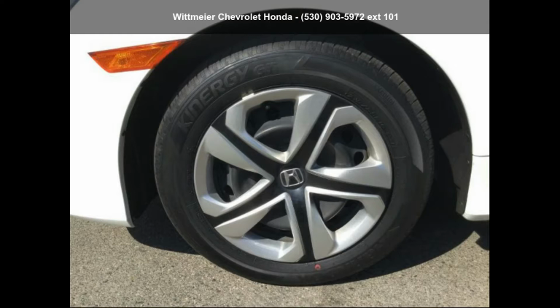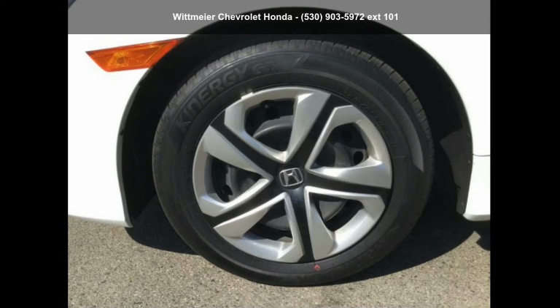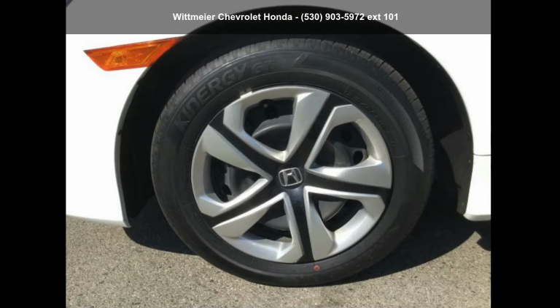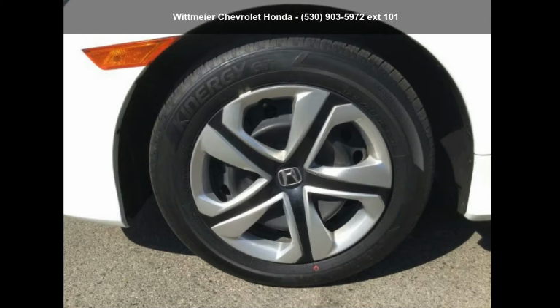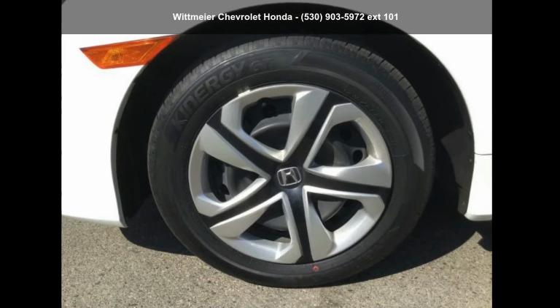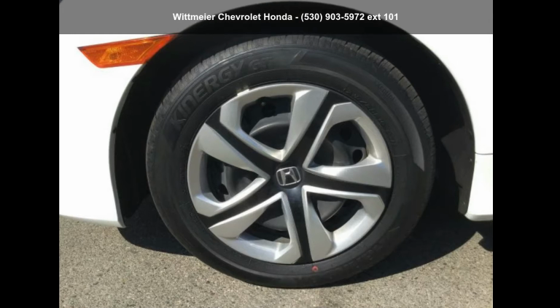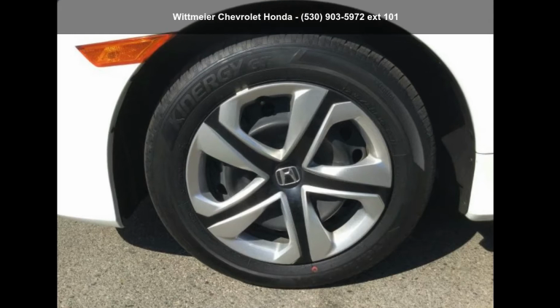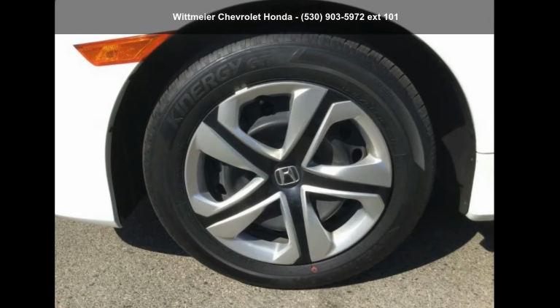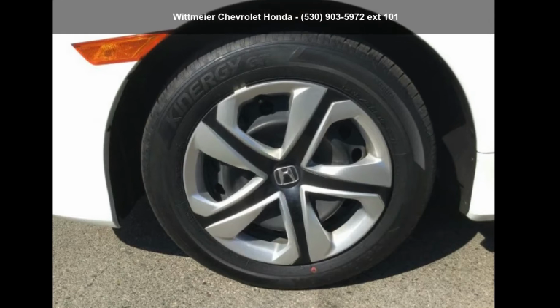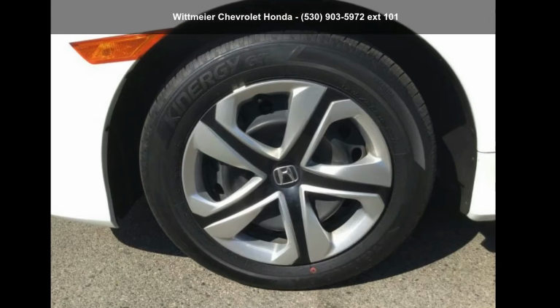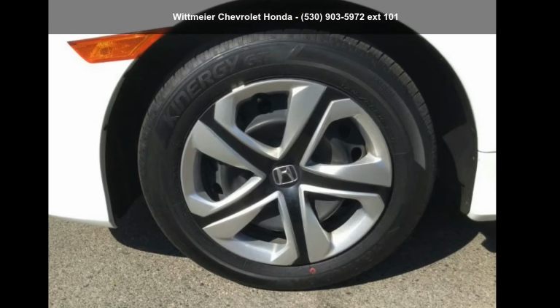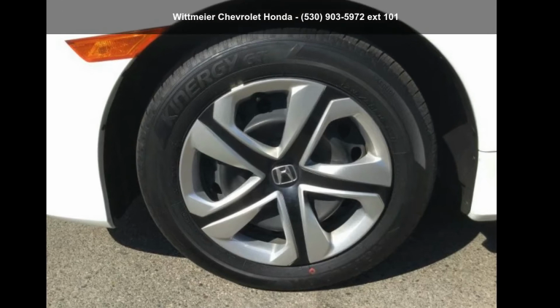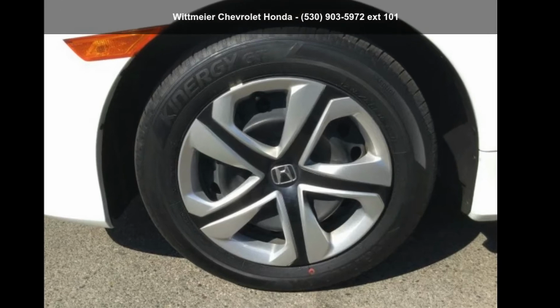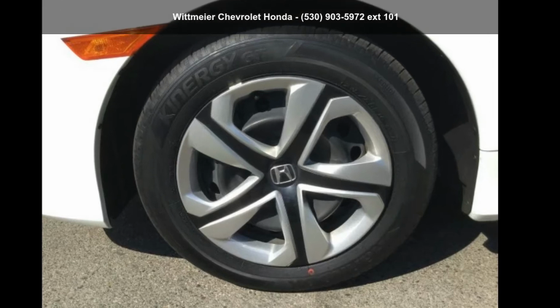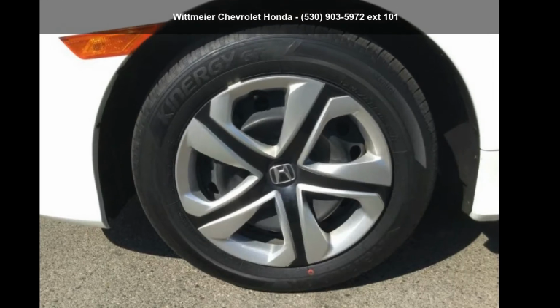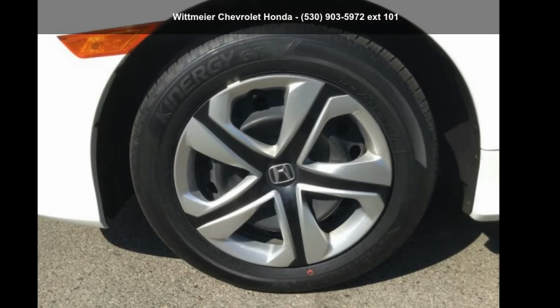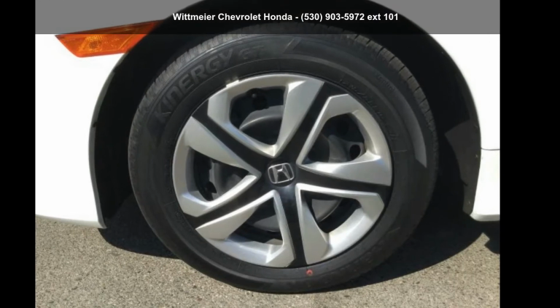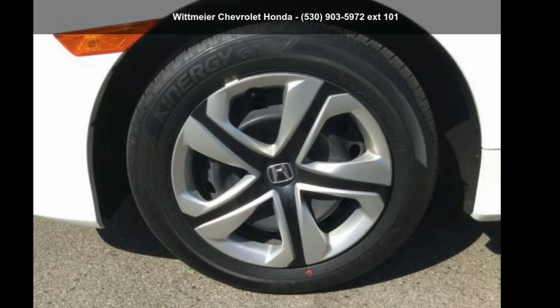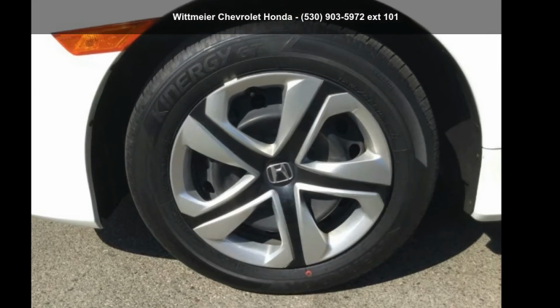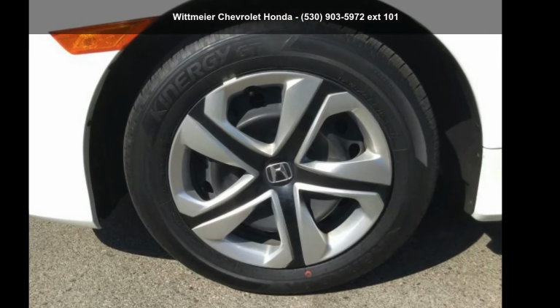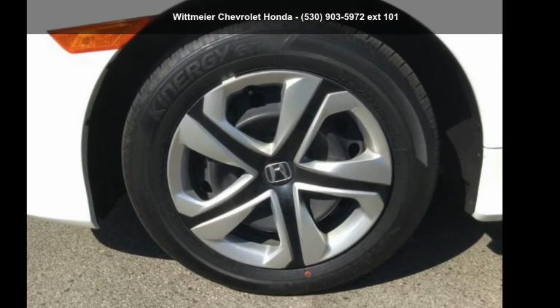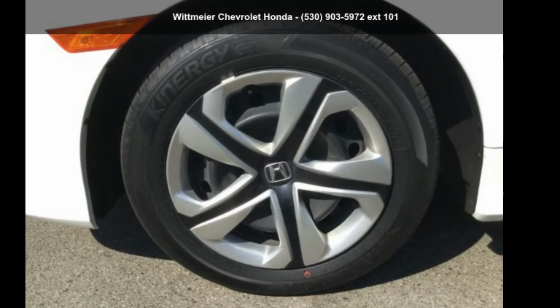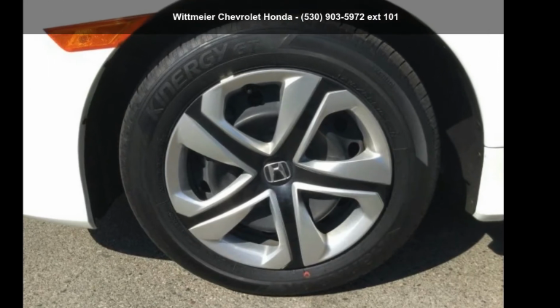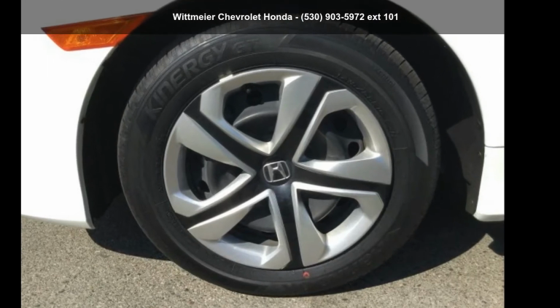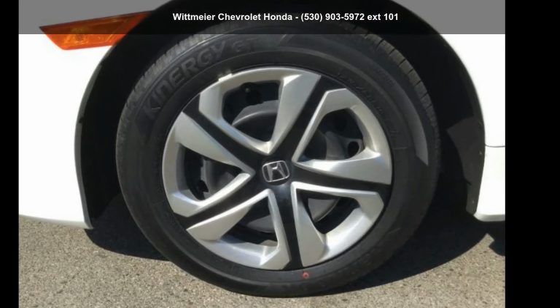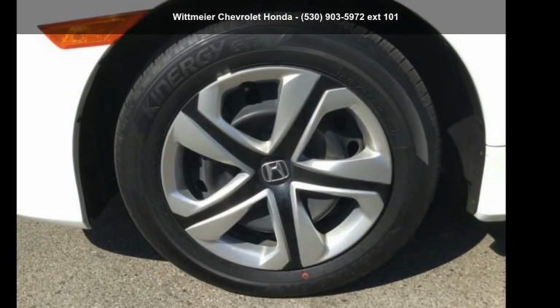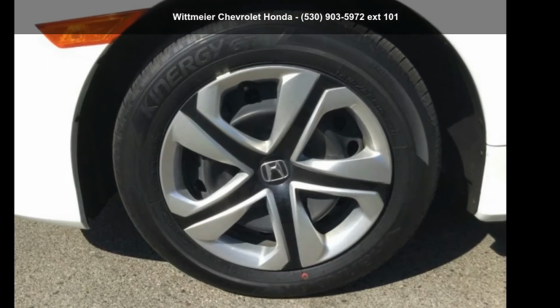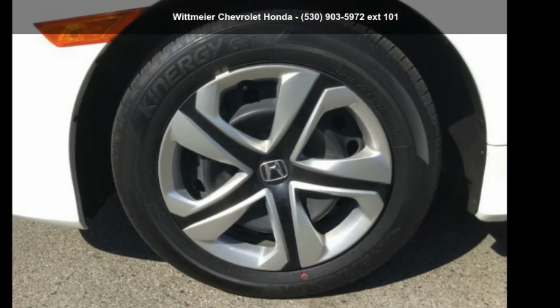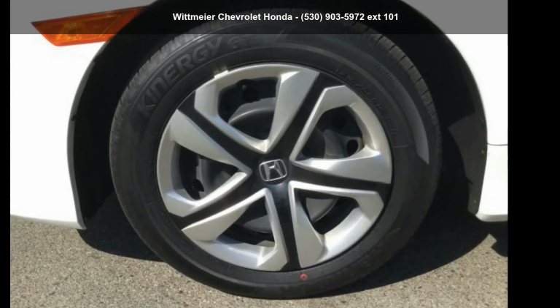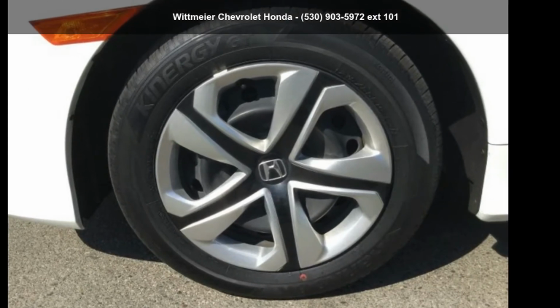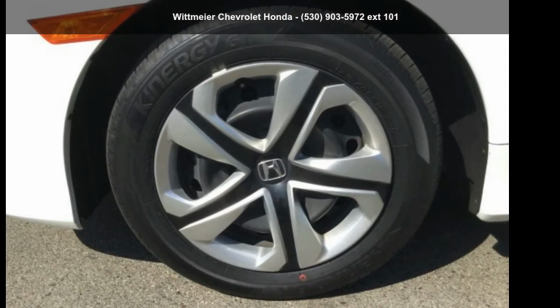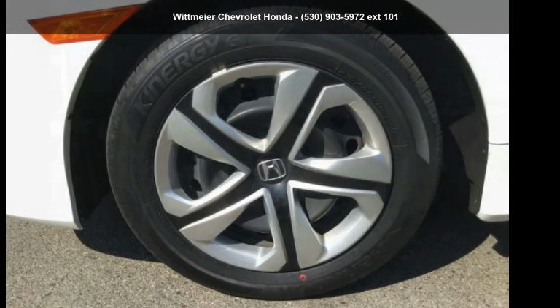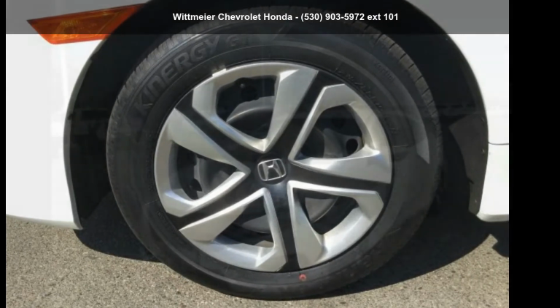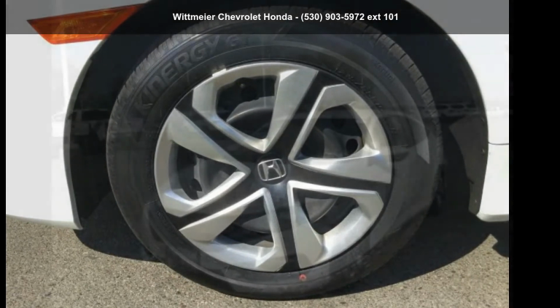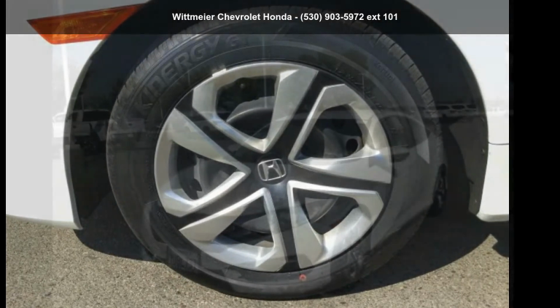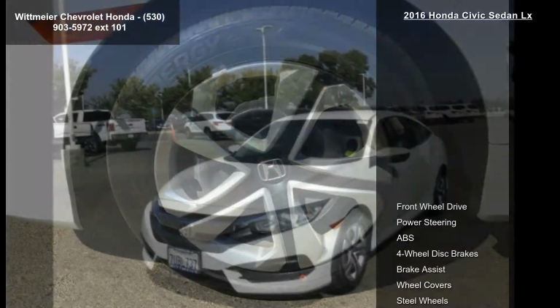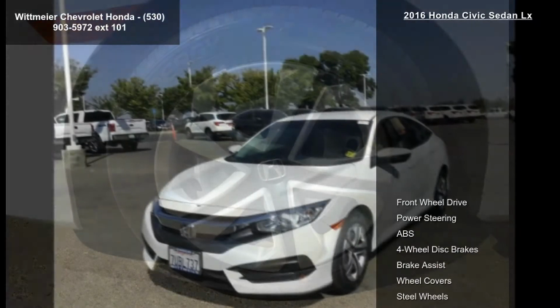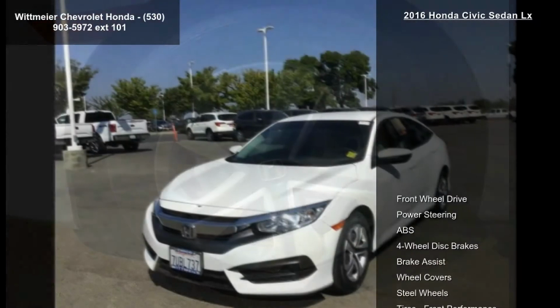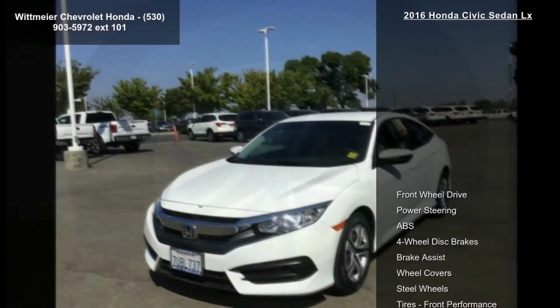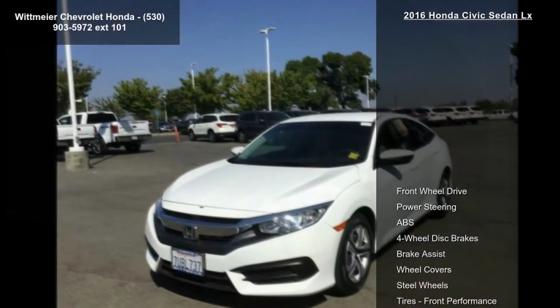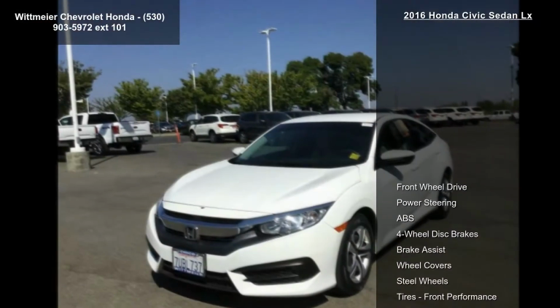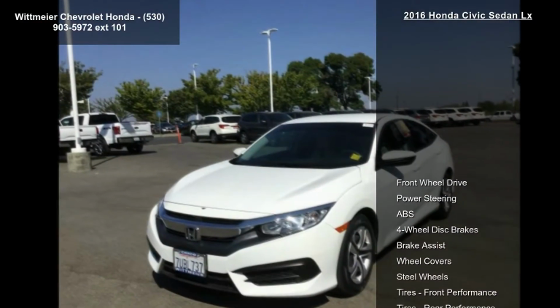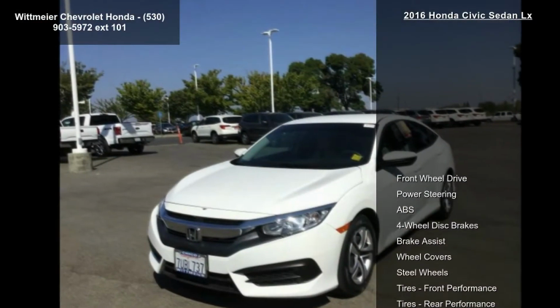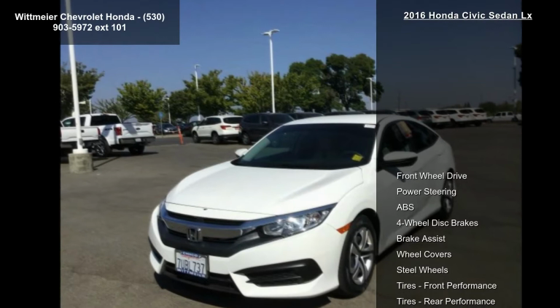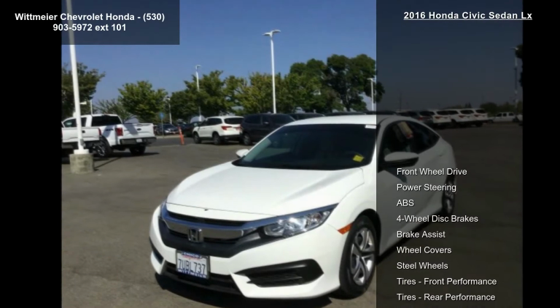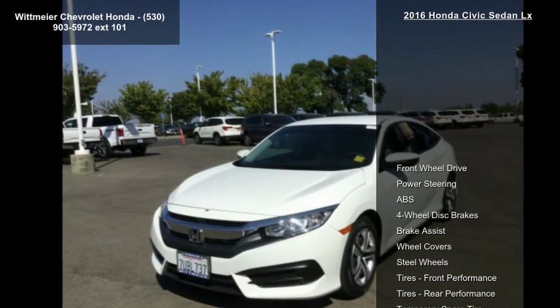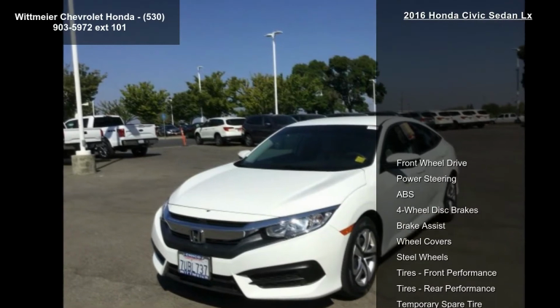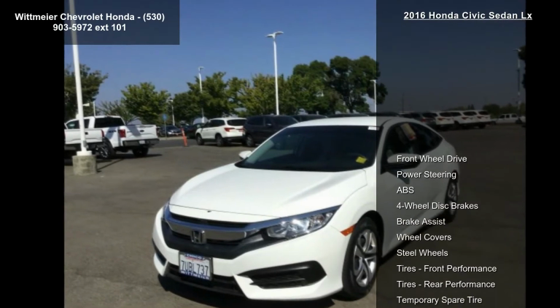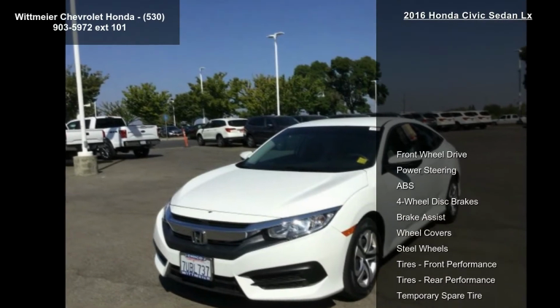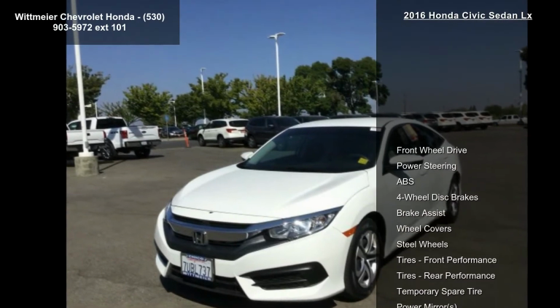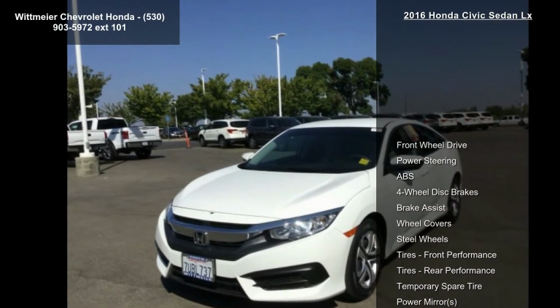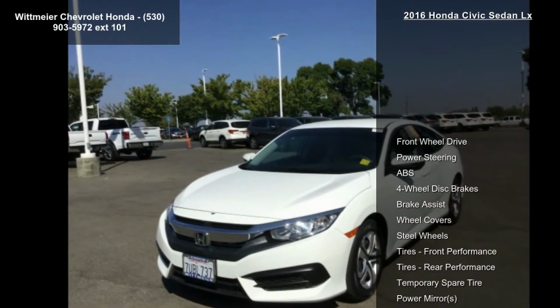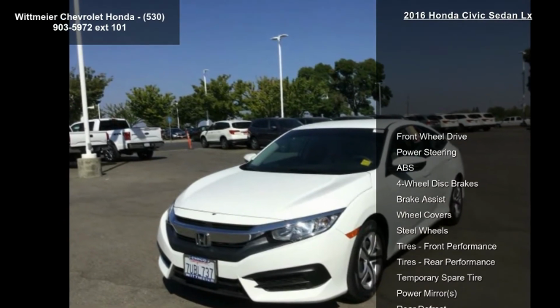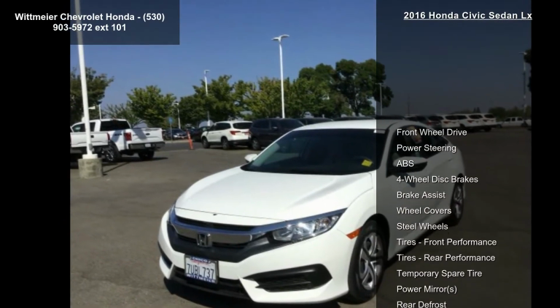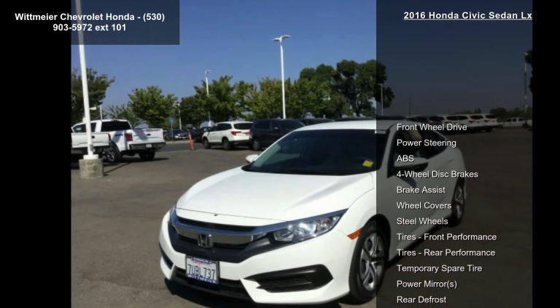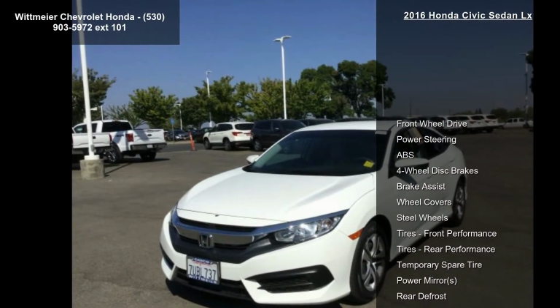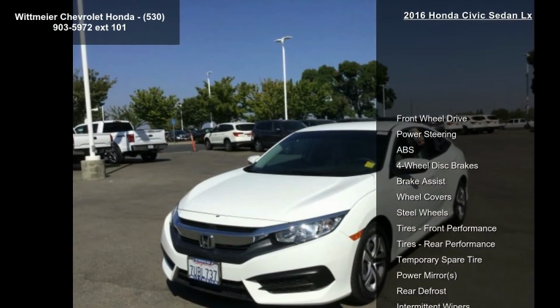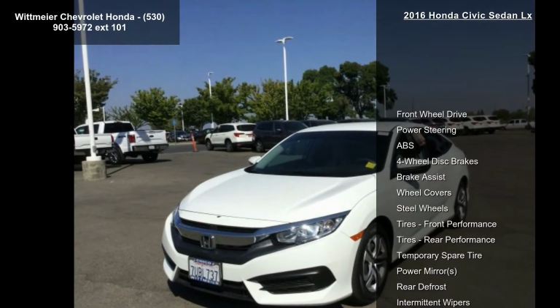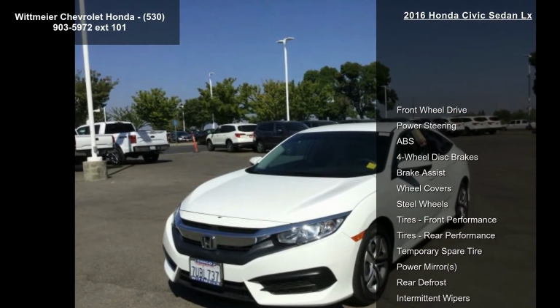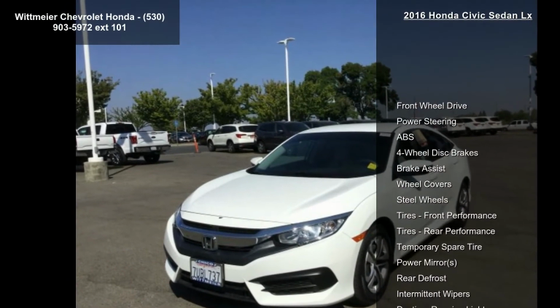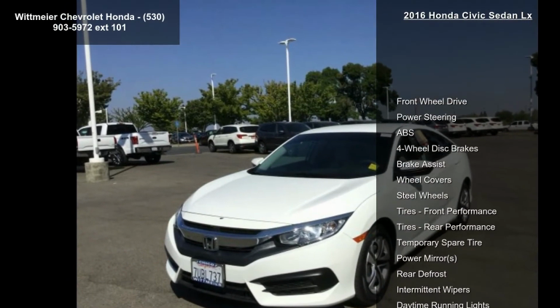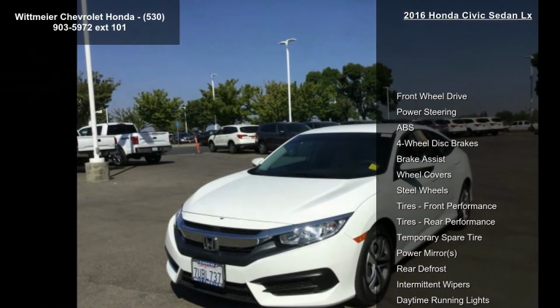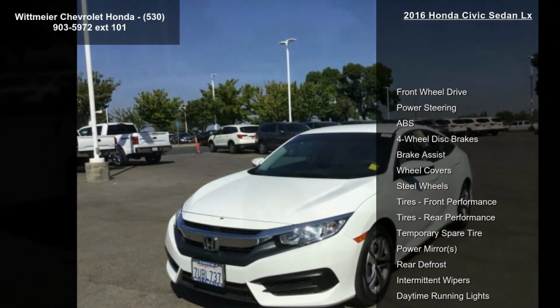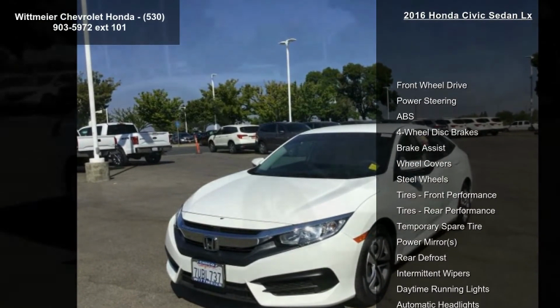Arrive in style with this Honda 2016 Civic Sedan LX. This may be the set of wheels you've been looking for.